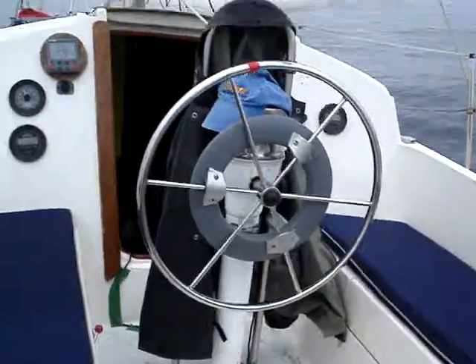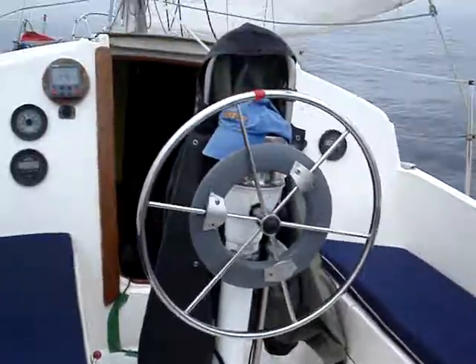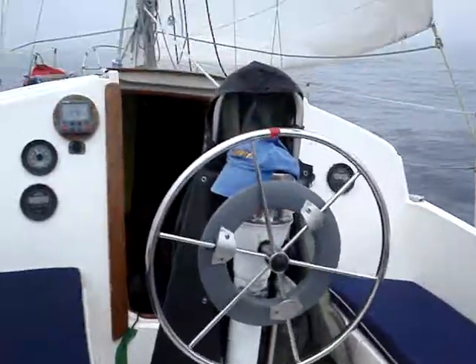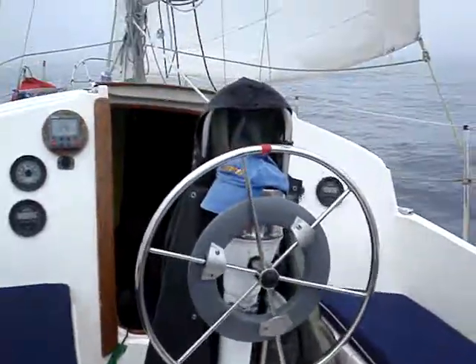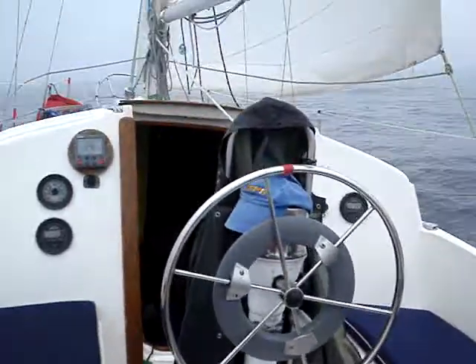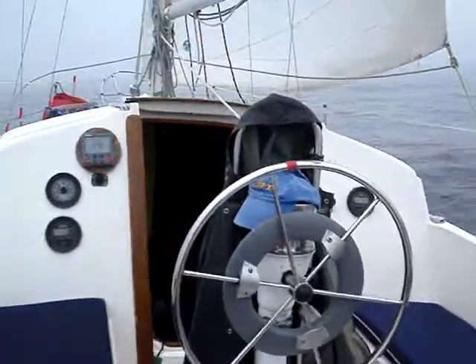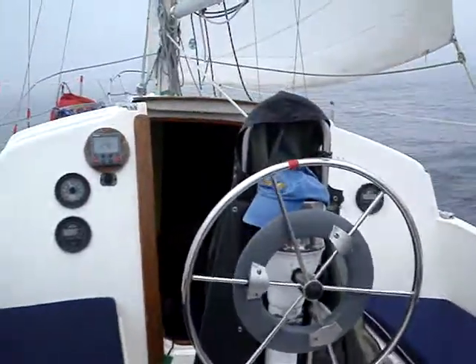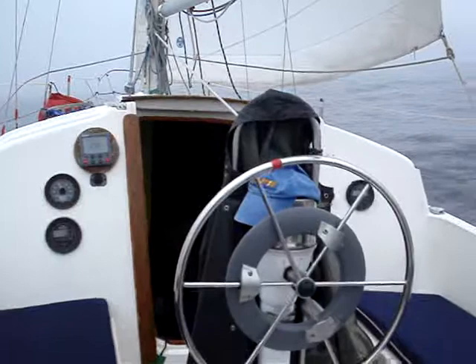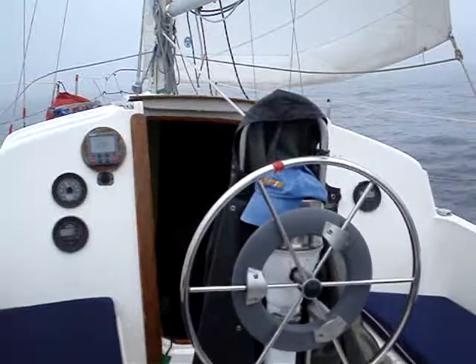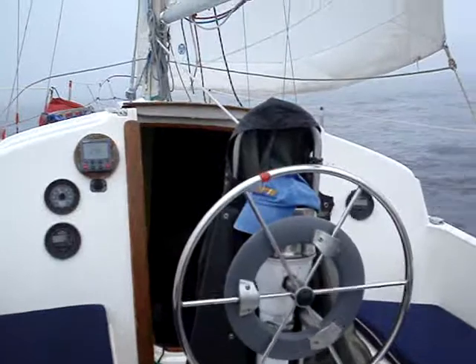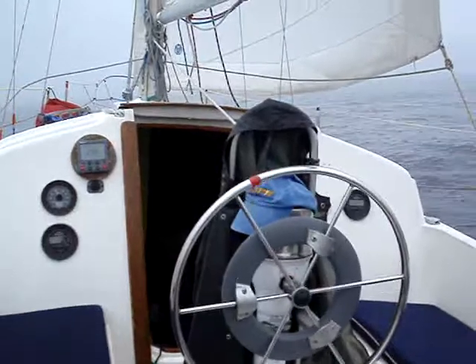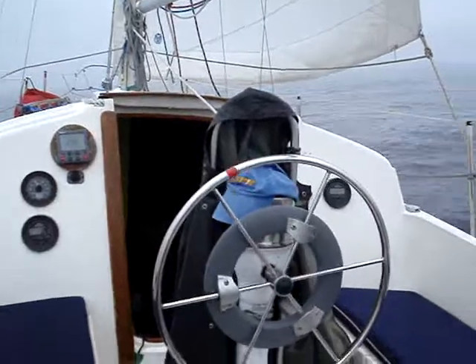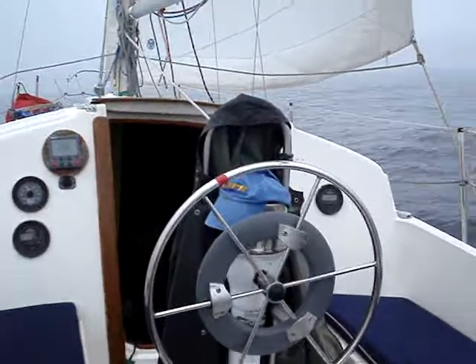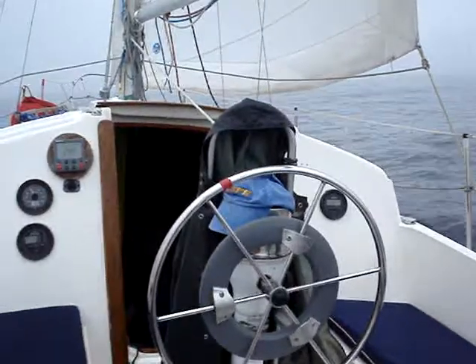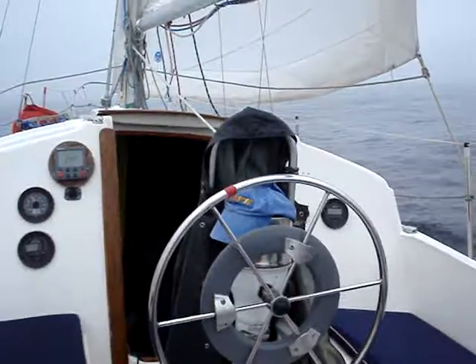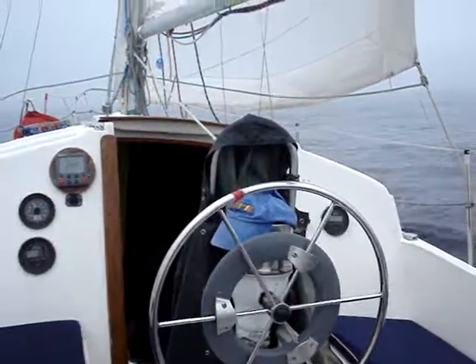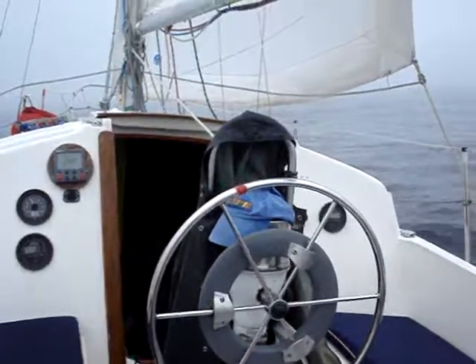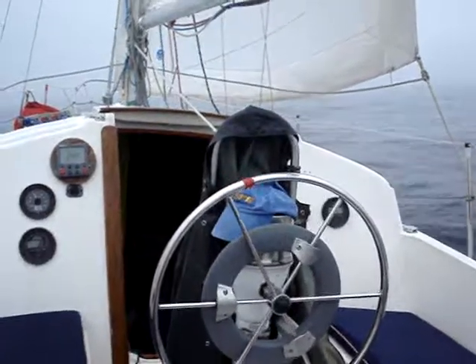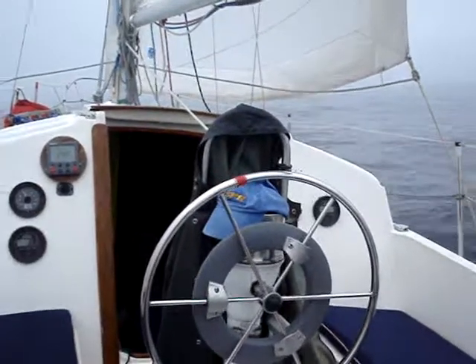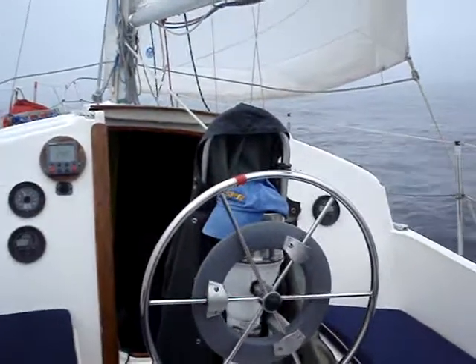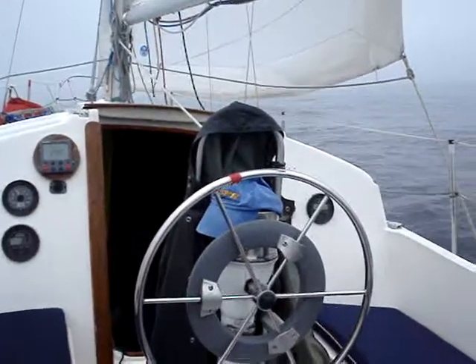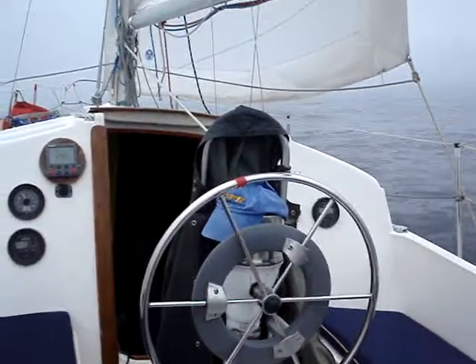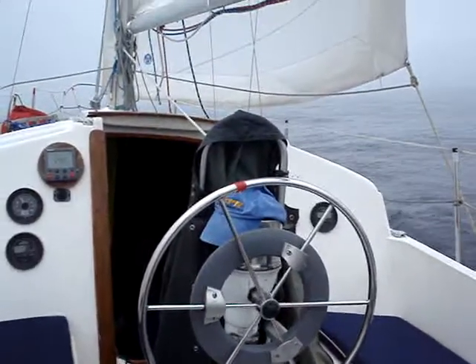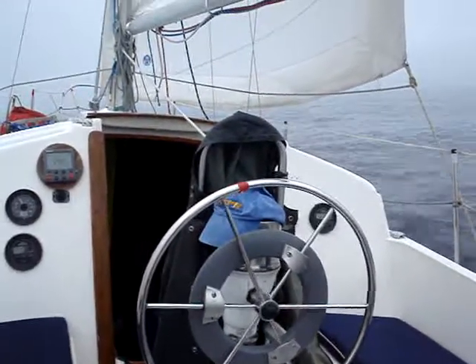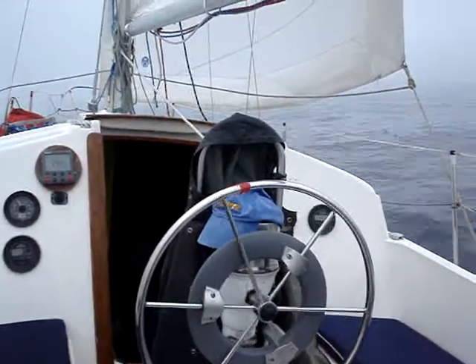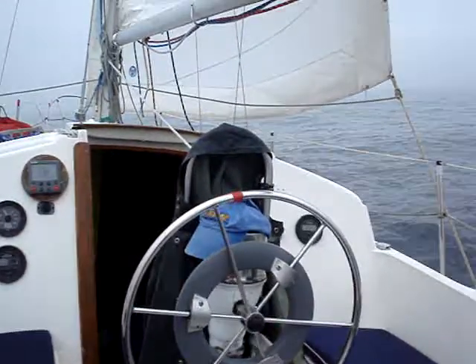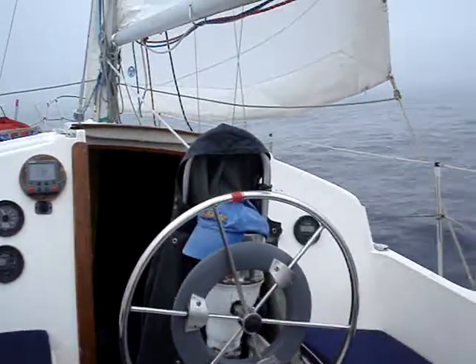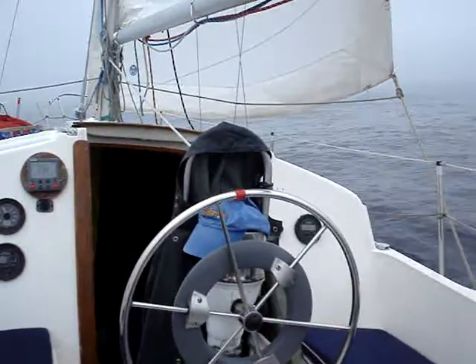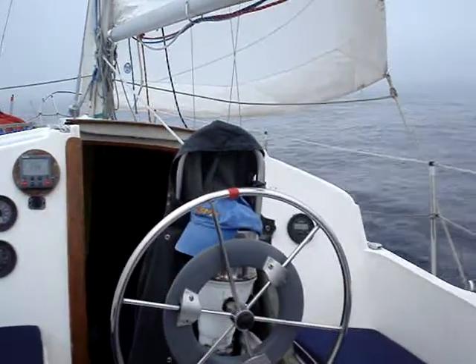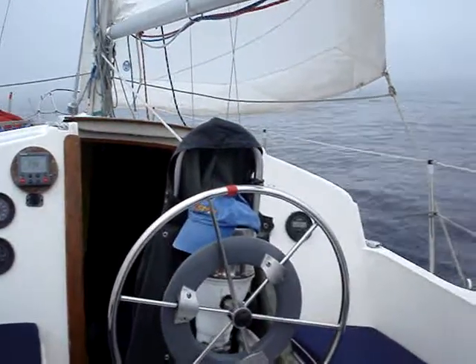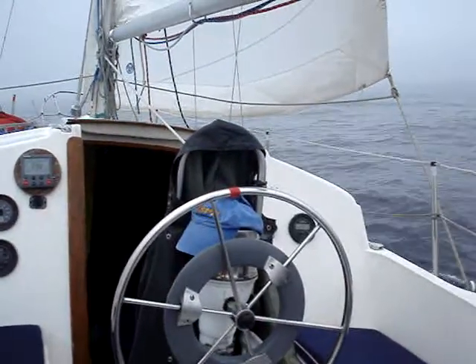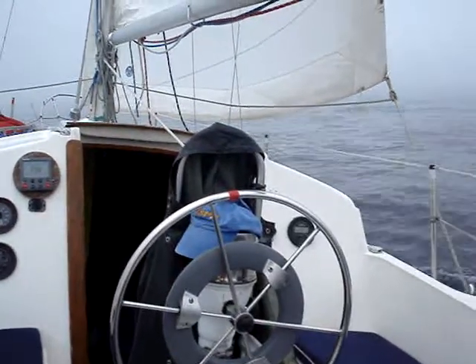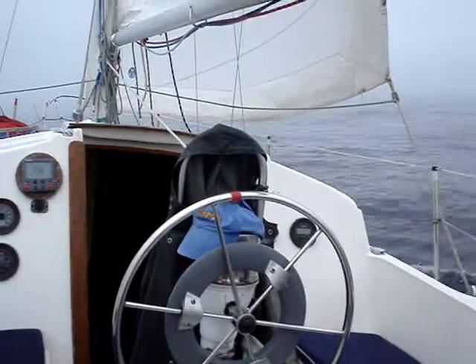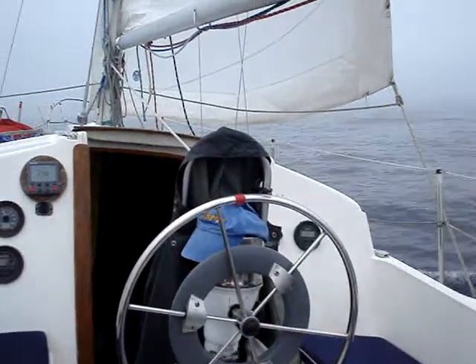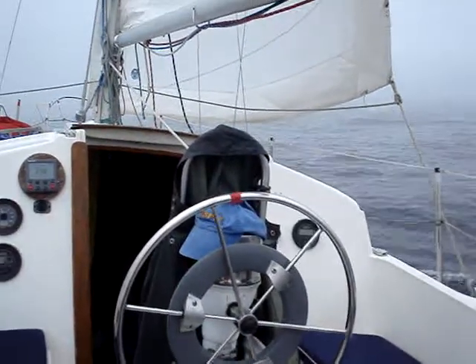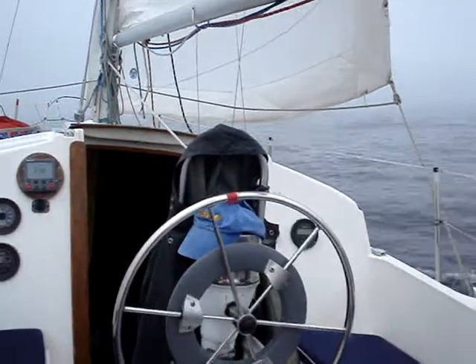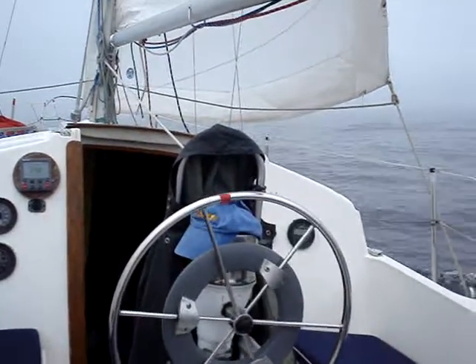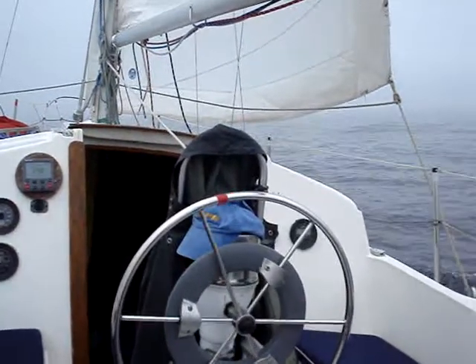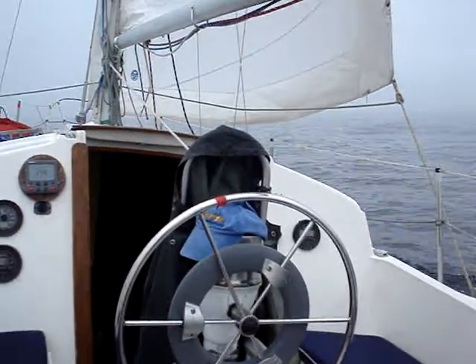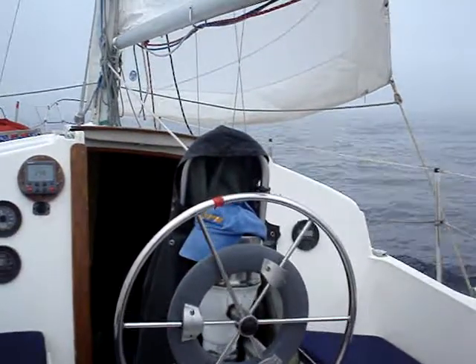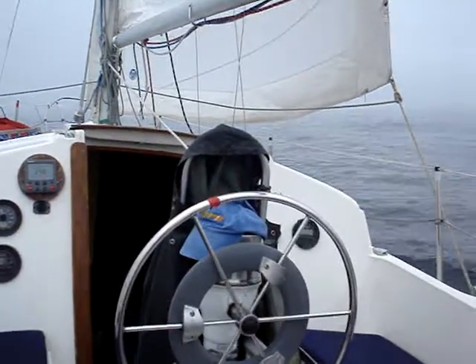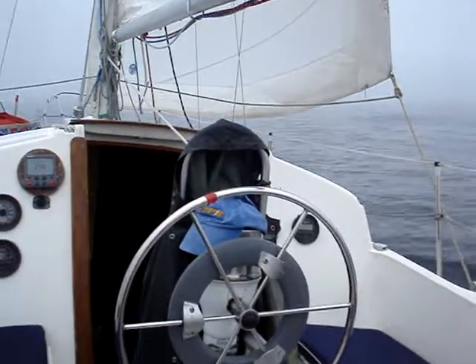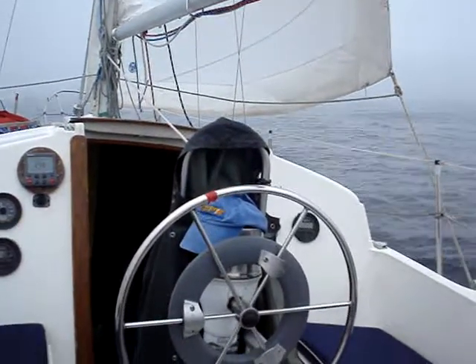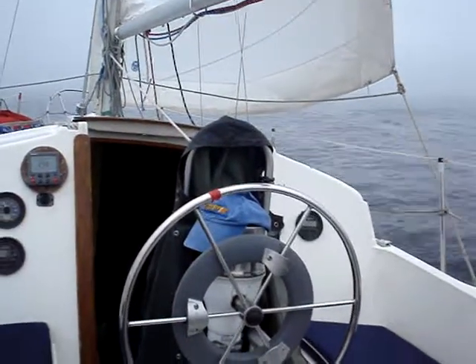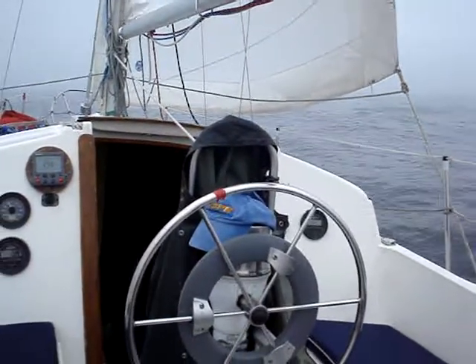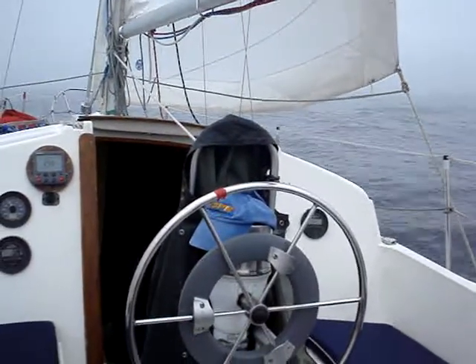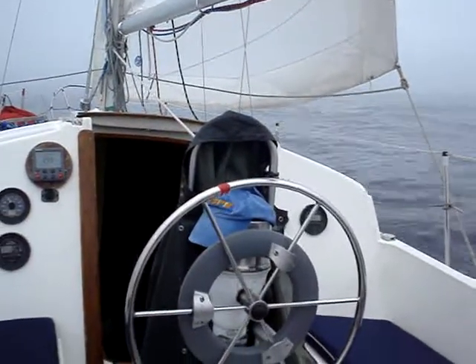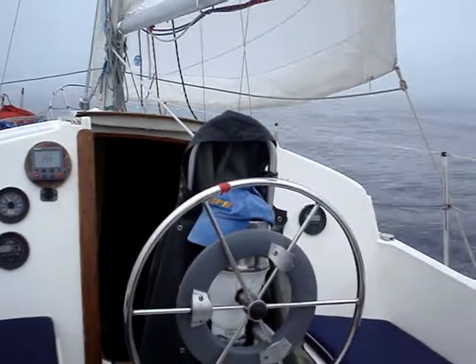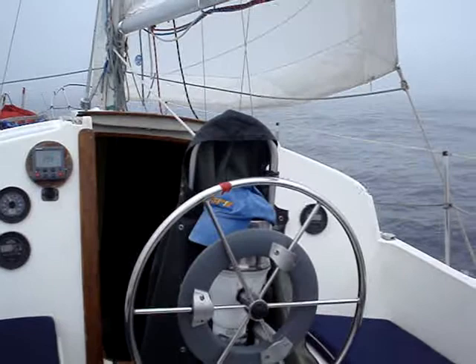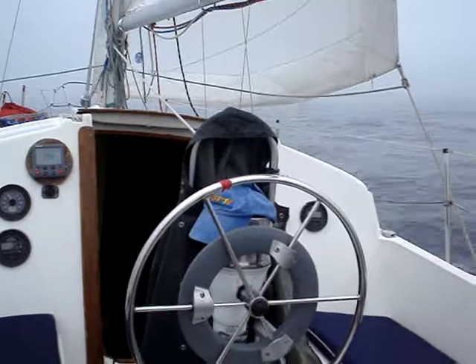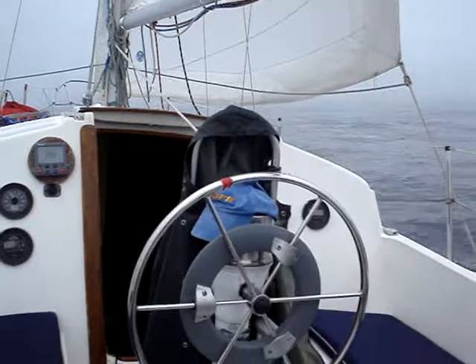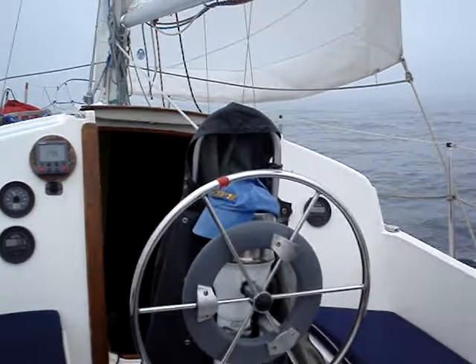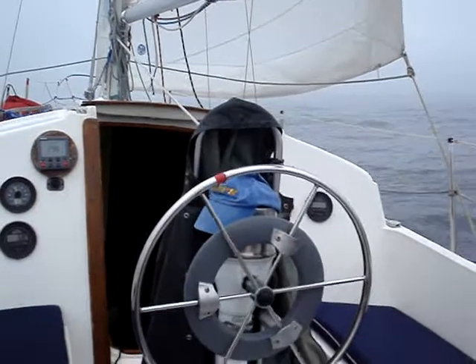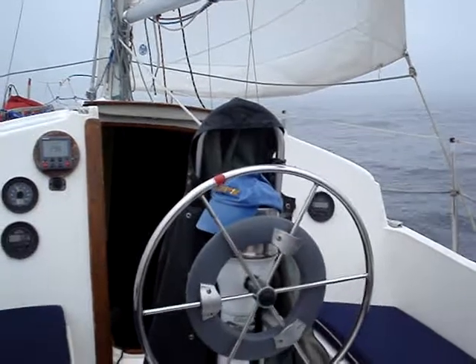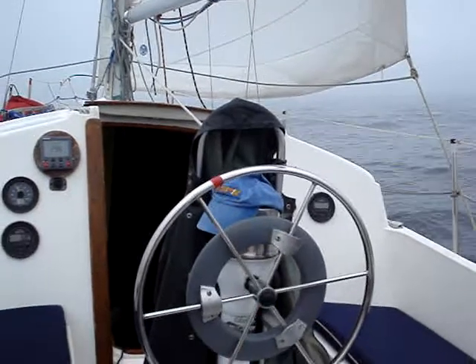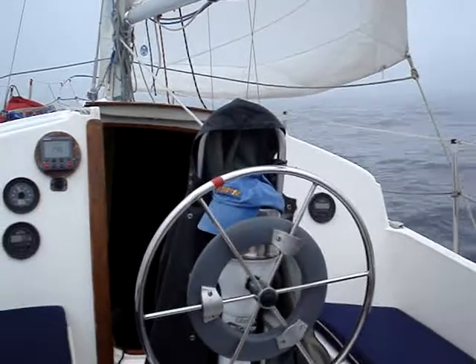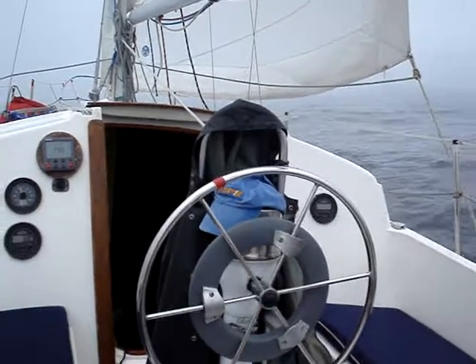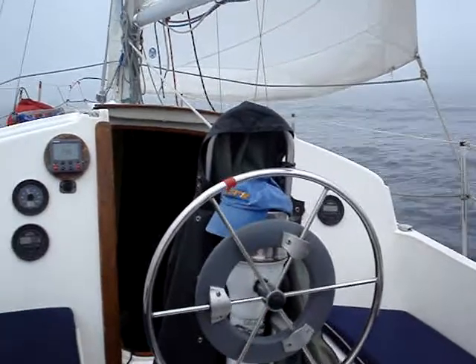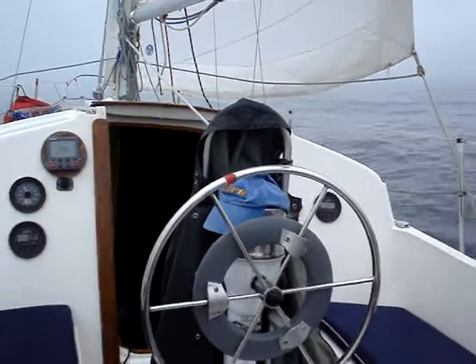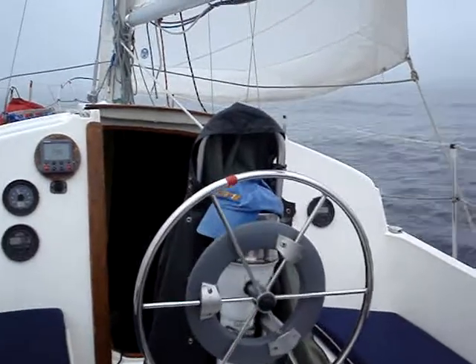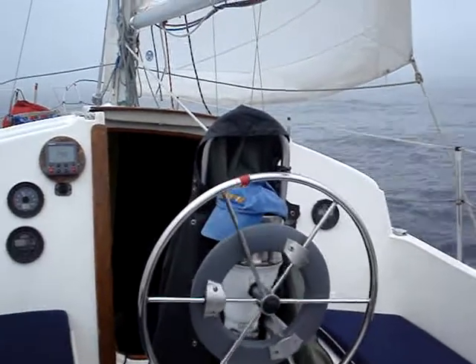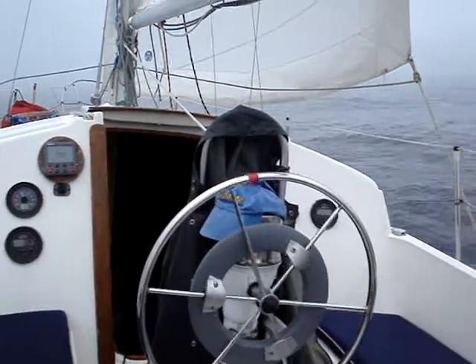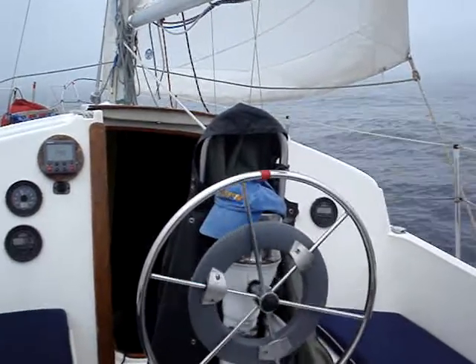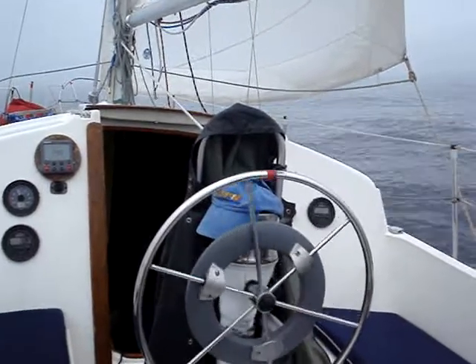Got a lot of heavy weather gear, as you can see, hanging on the wheel. Just keeping us dry and out of the elements.